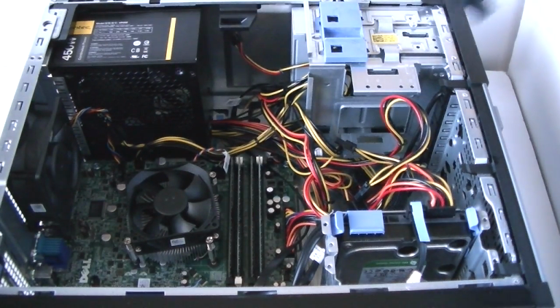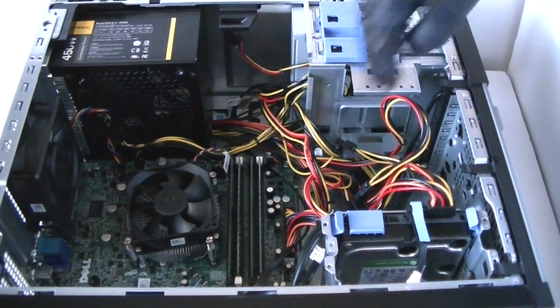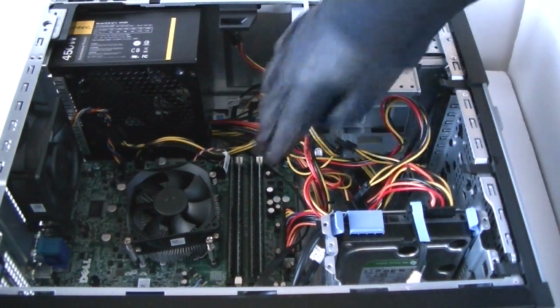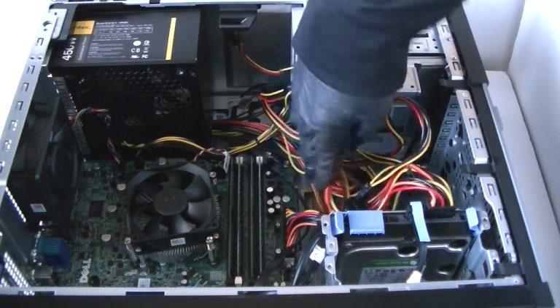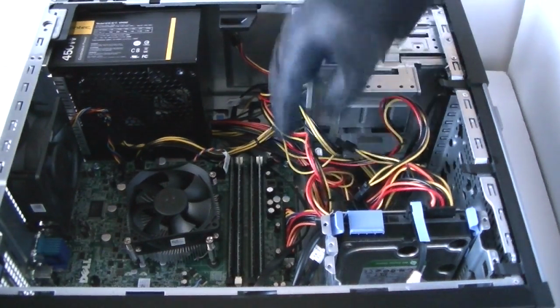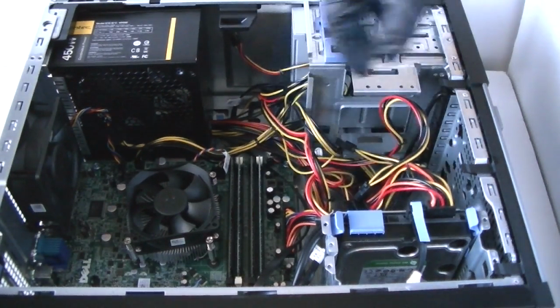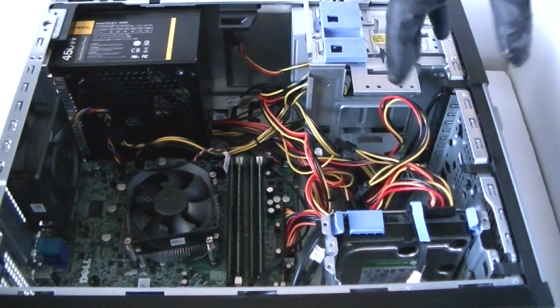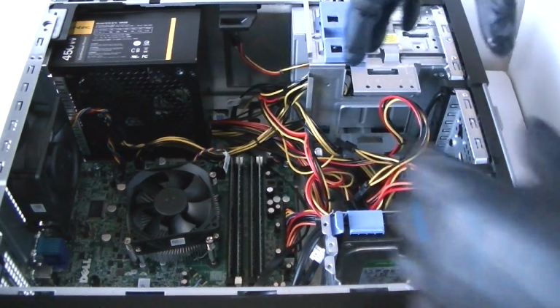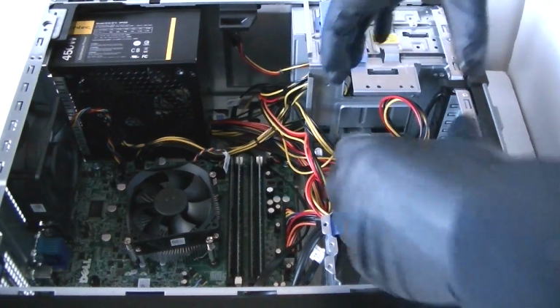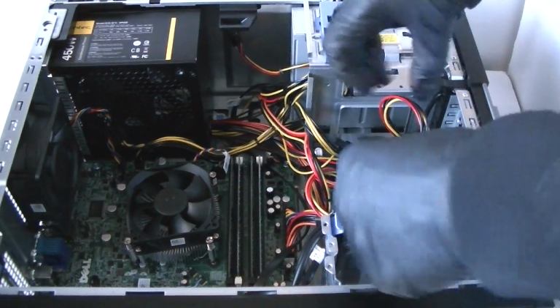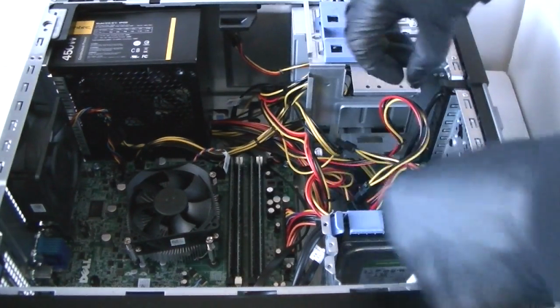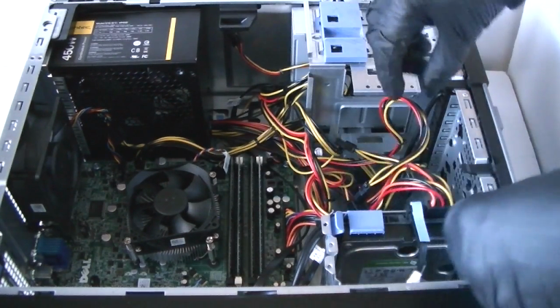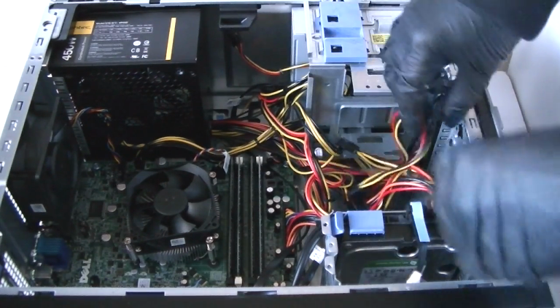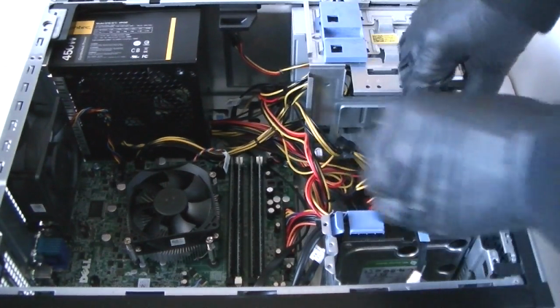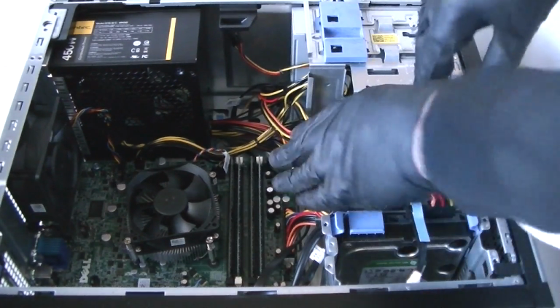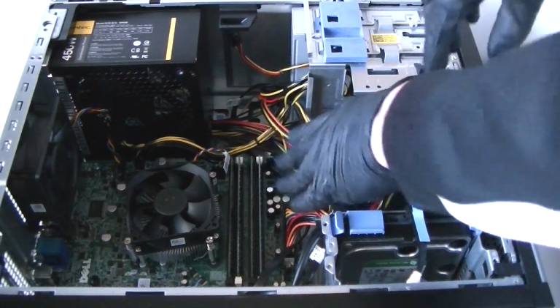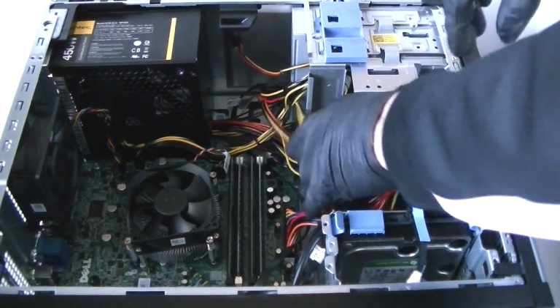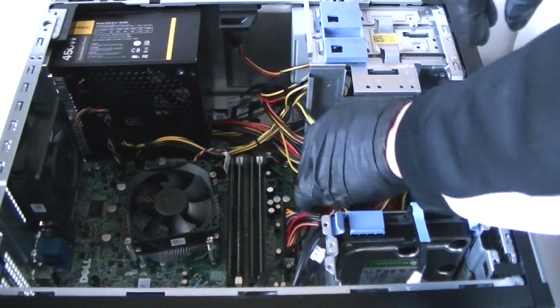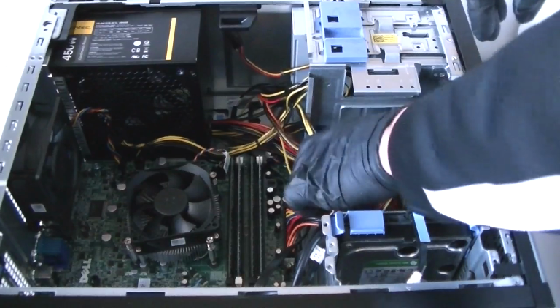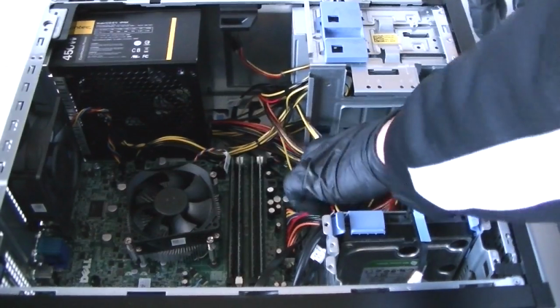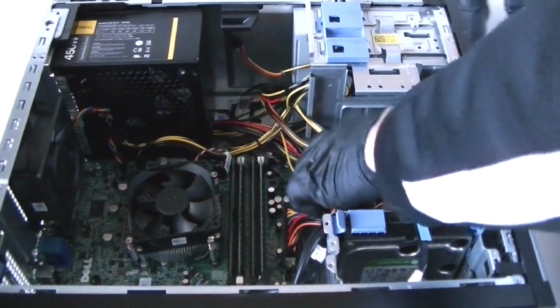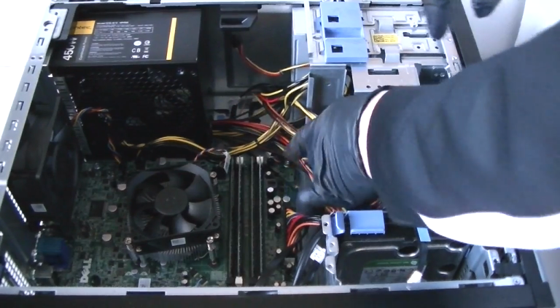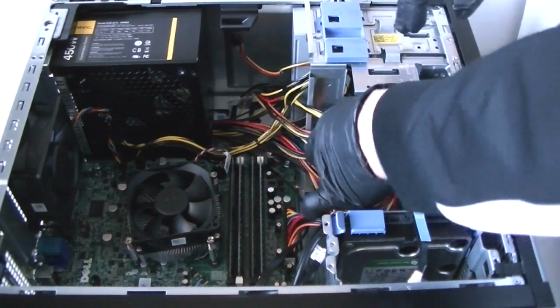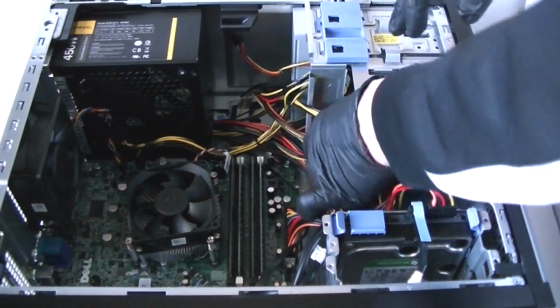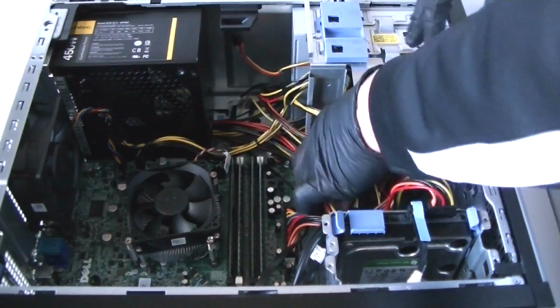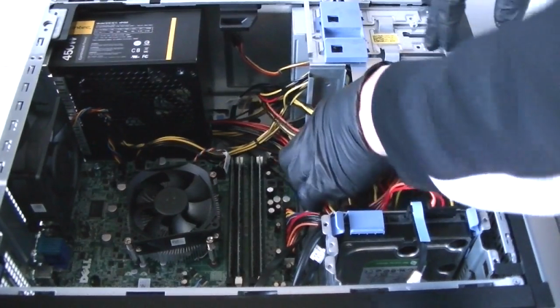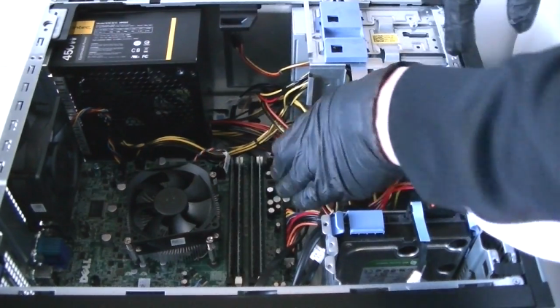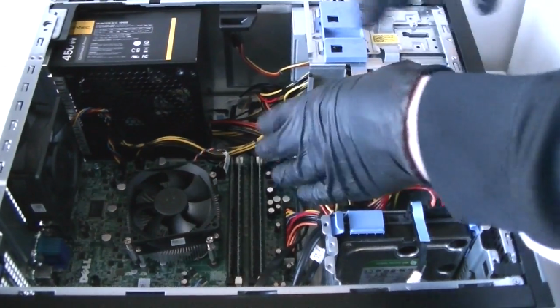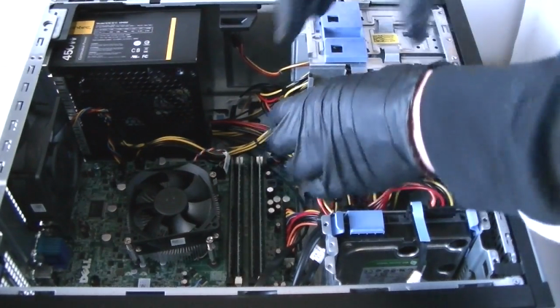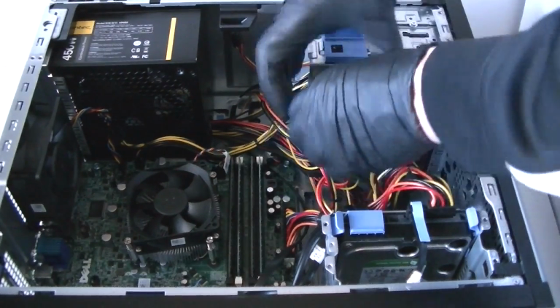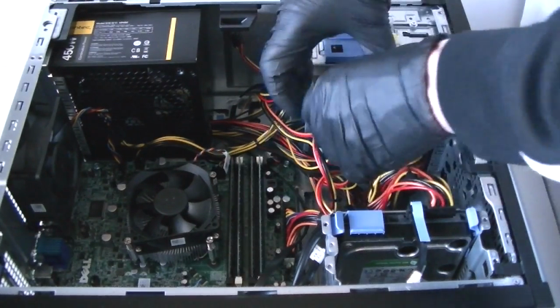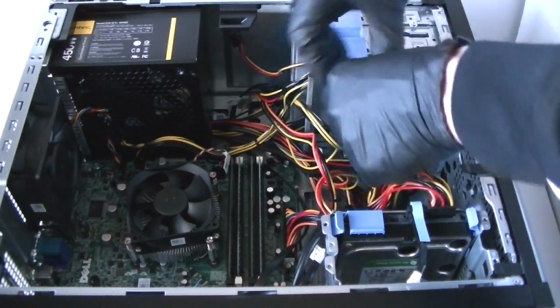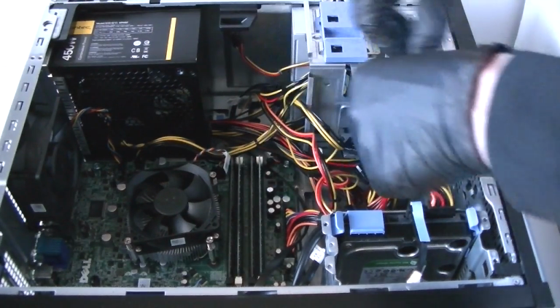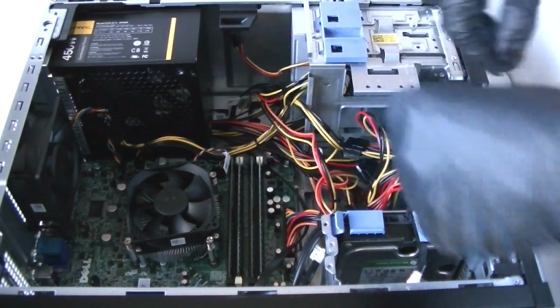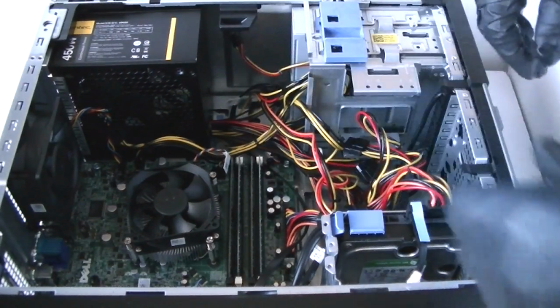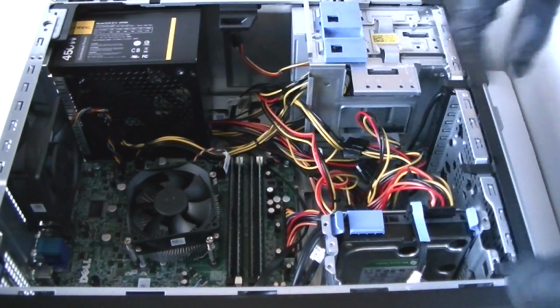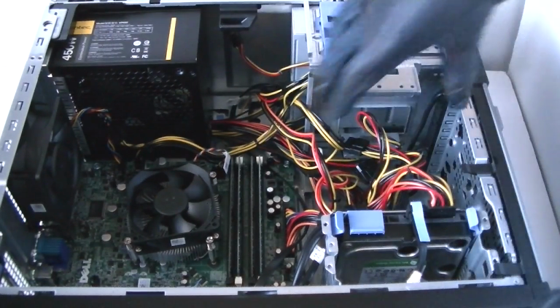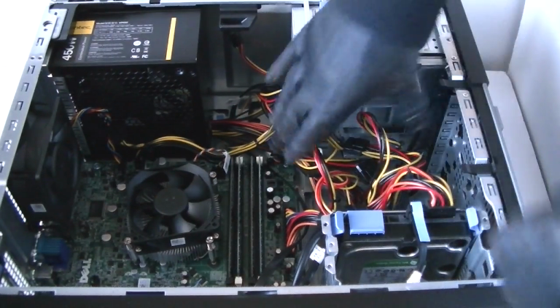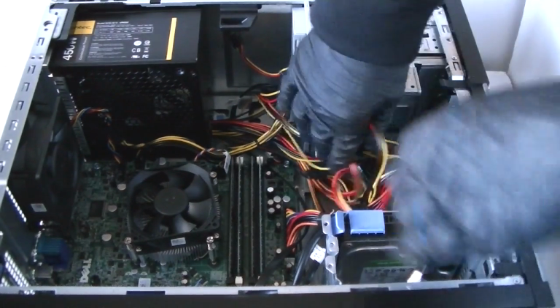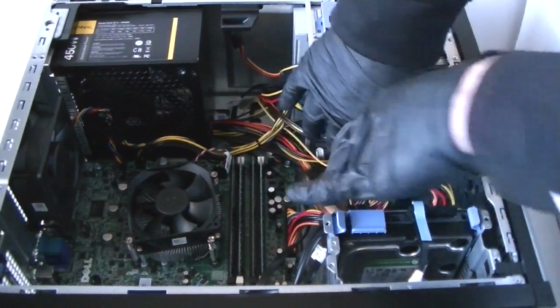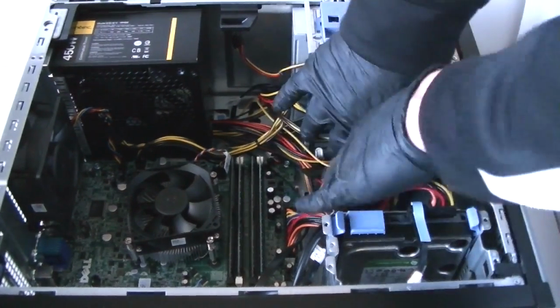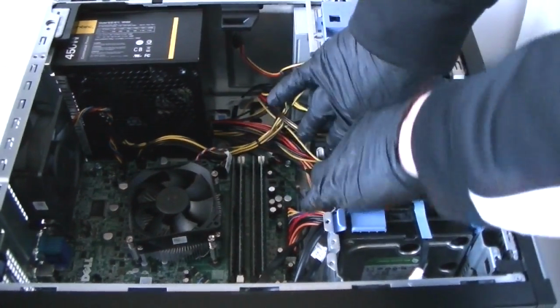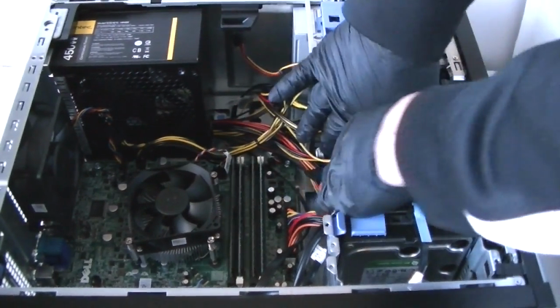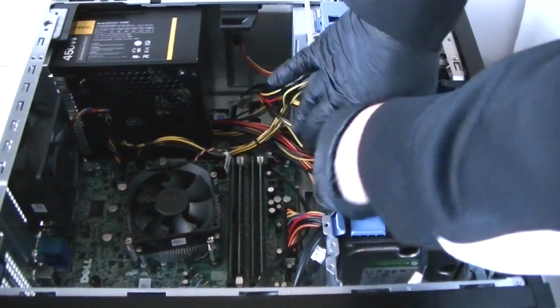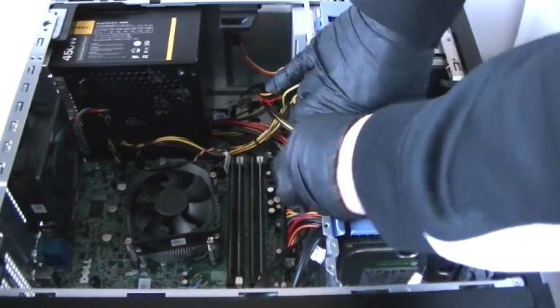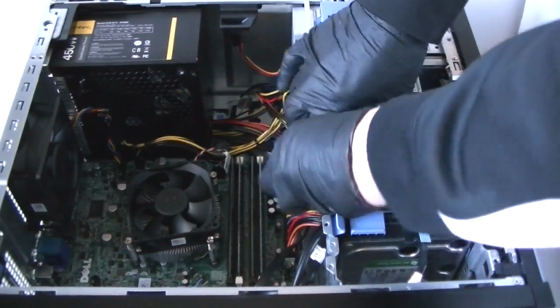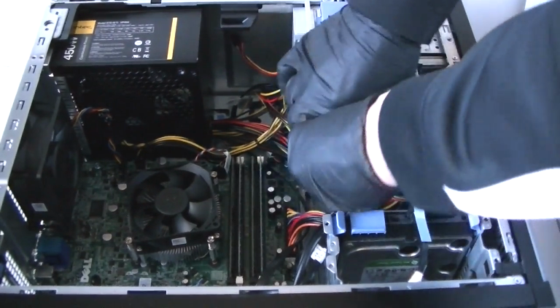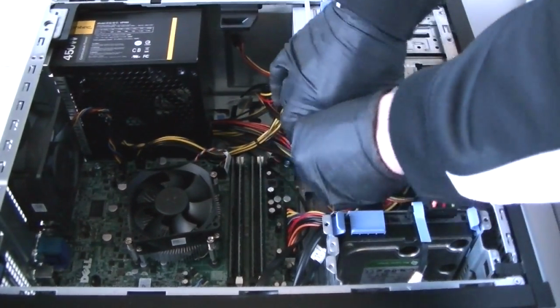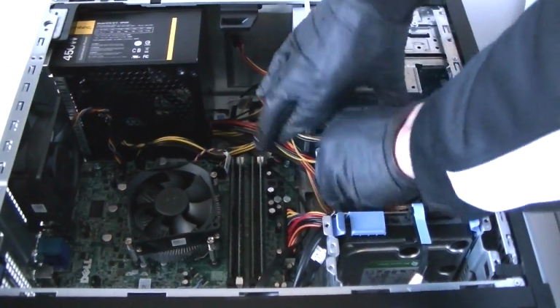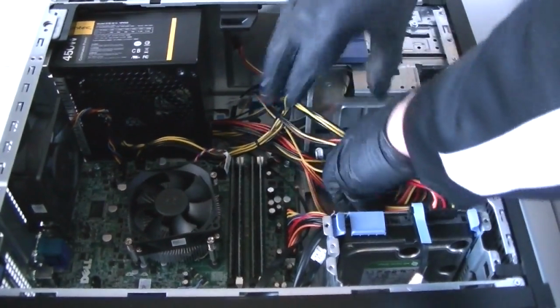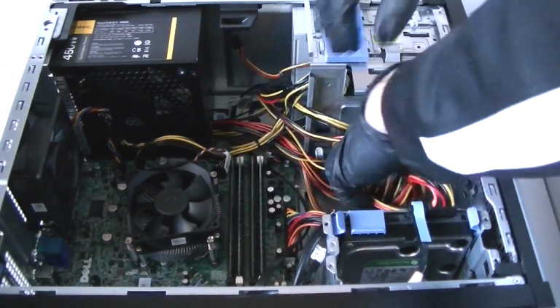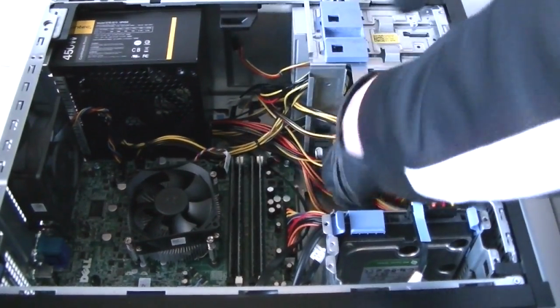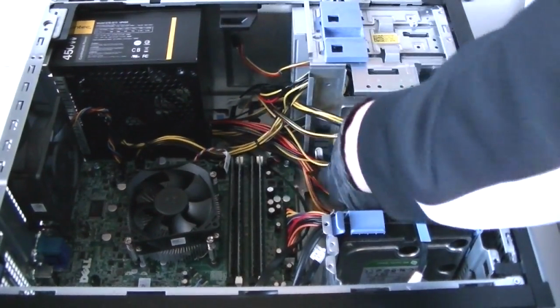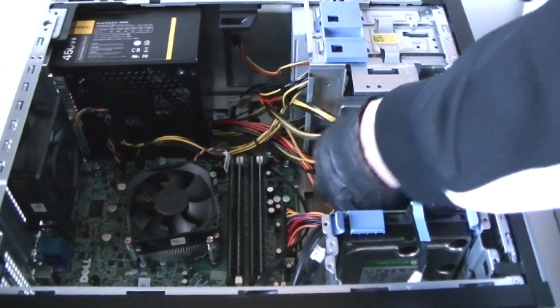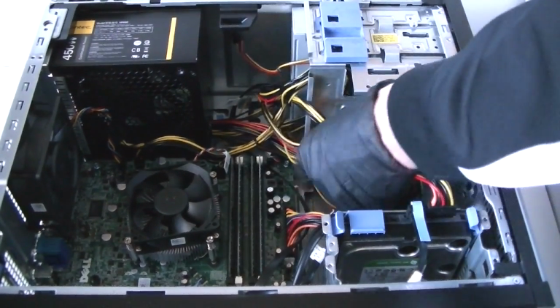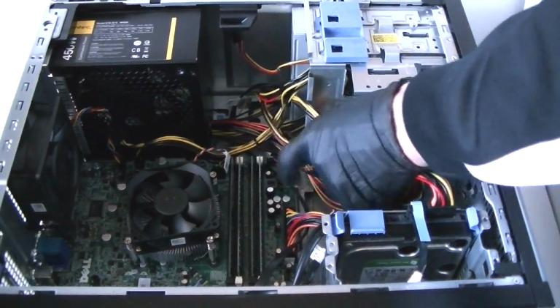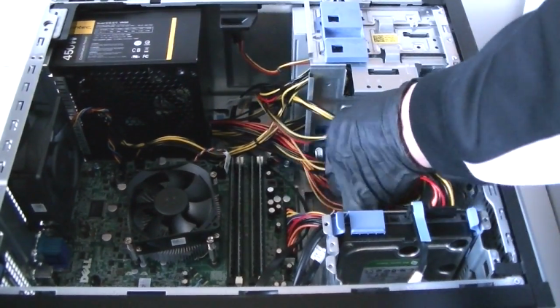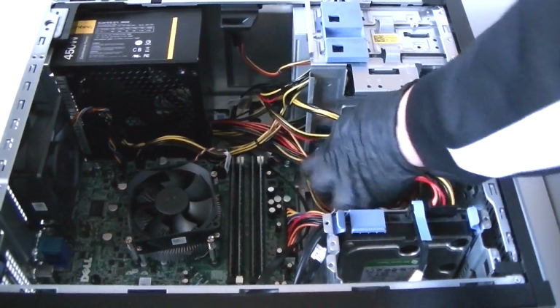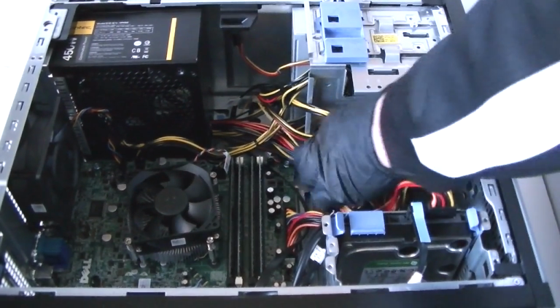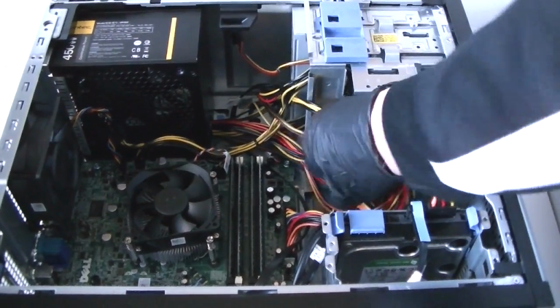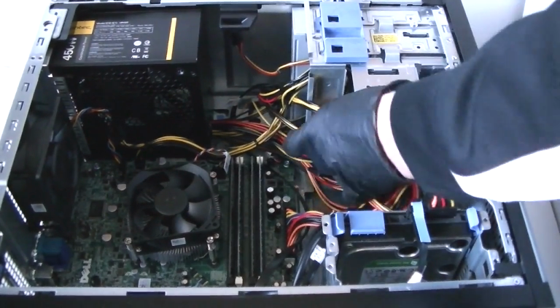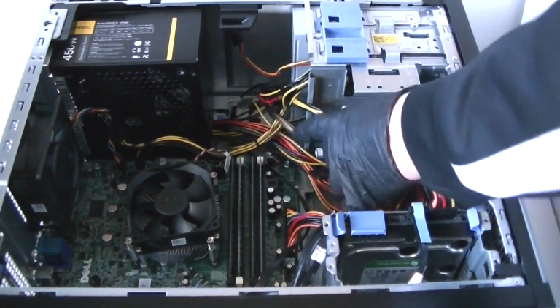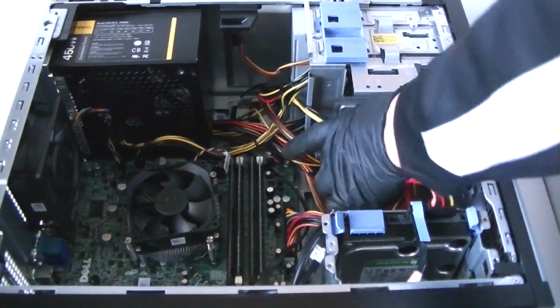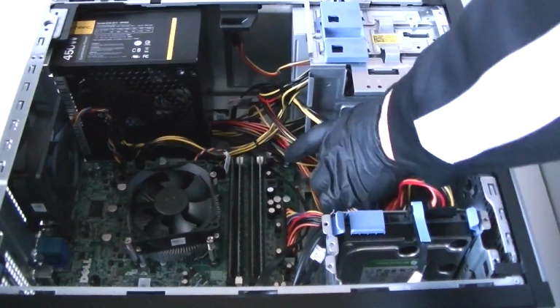I'm going to use wire ties later to manage the wires so it will be clean. Your wire ties here later.